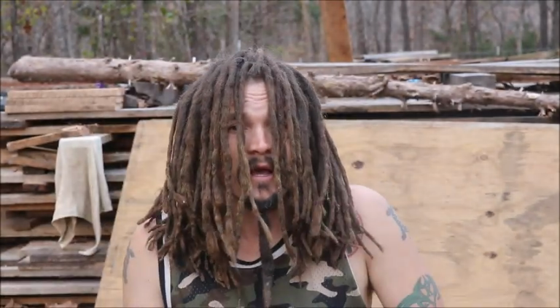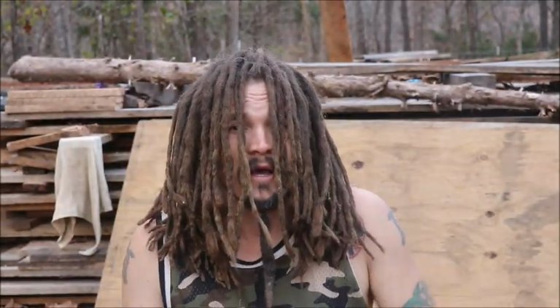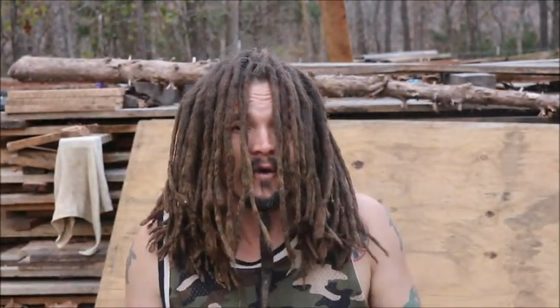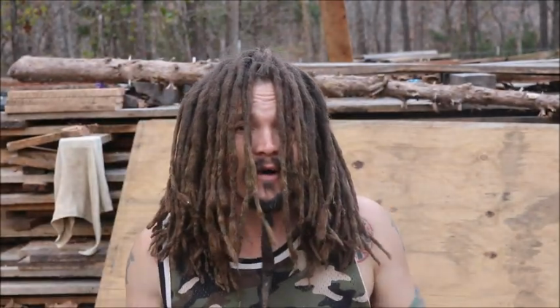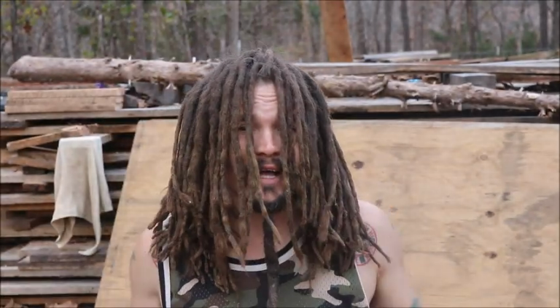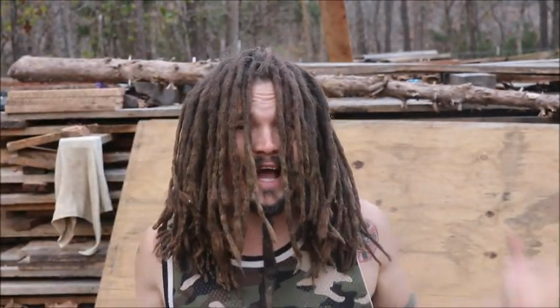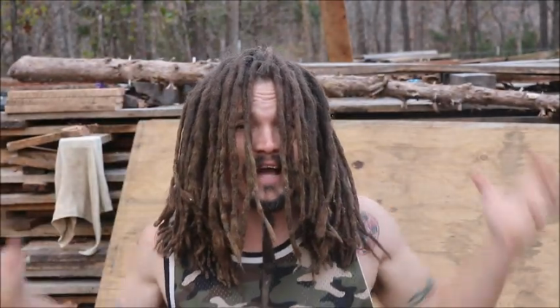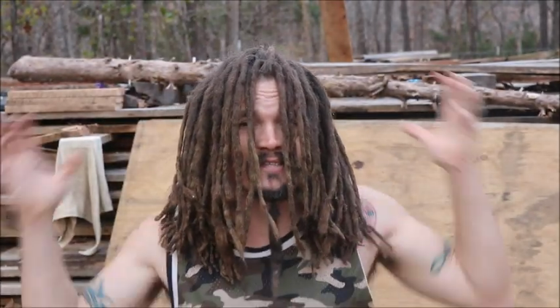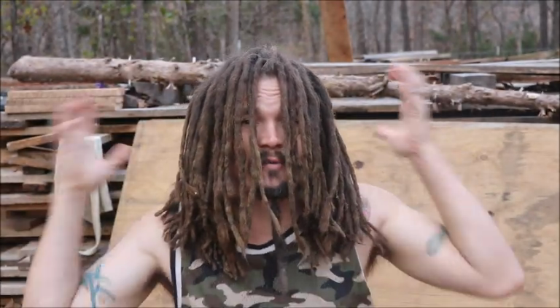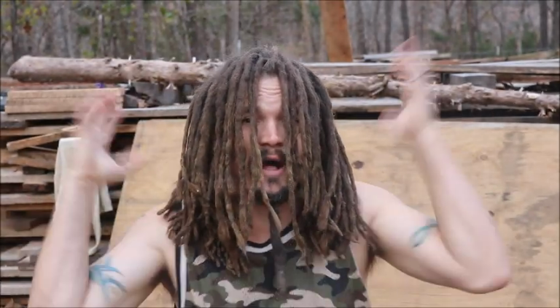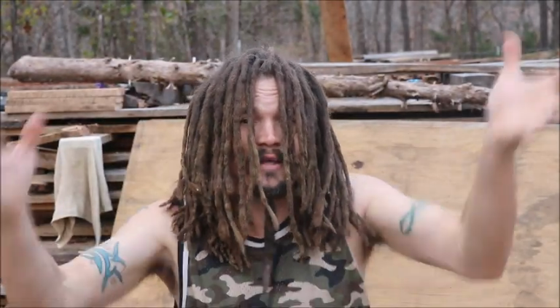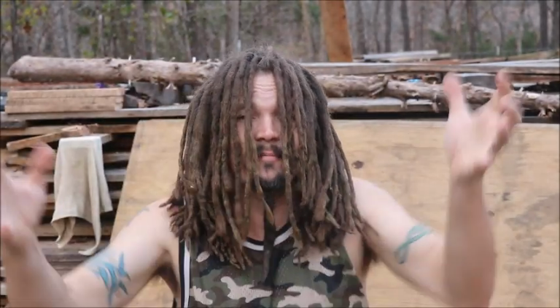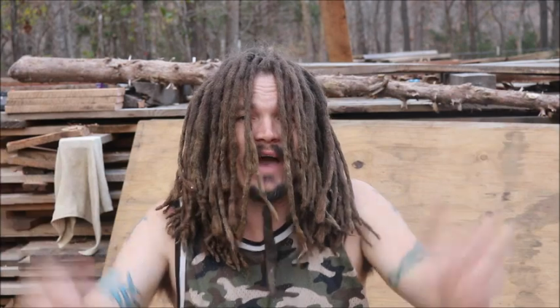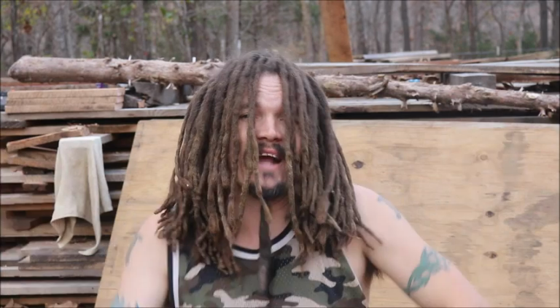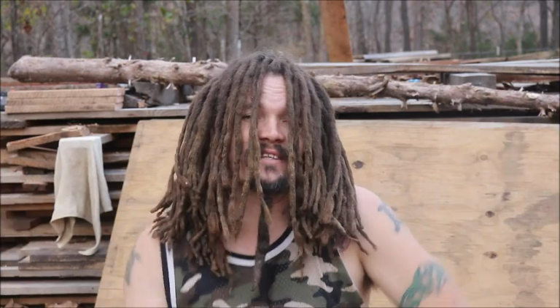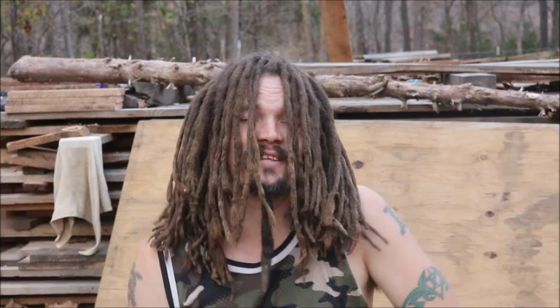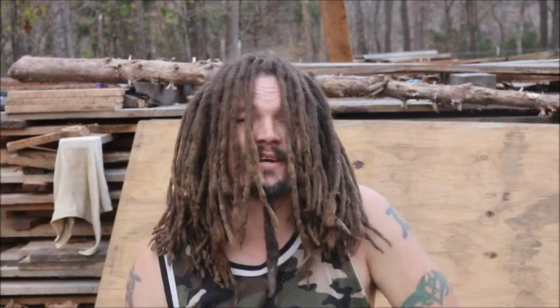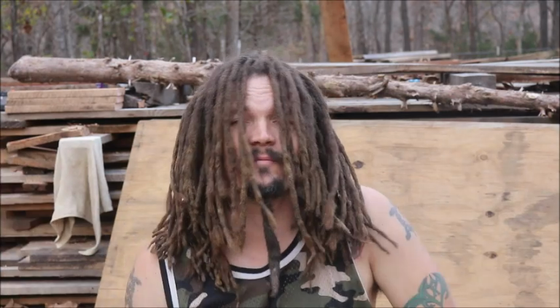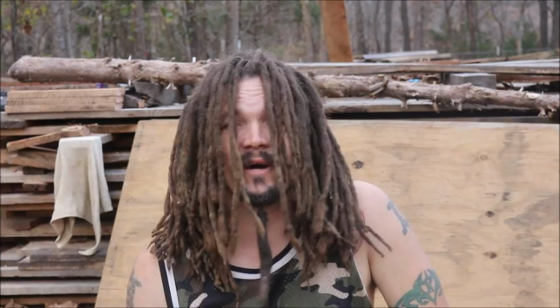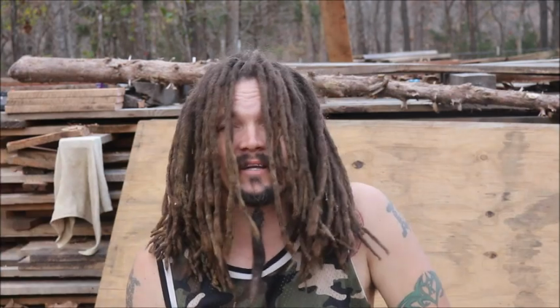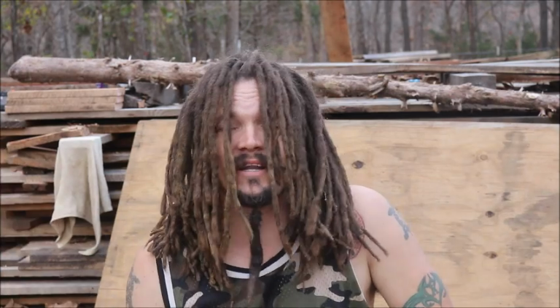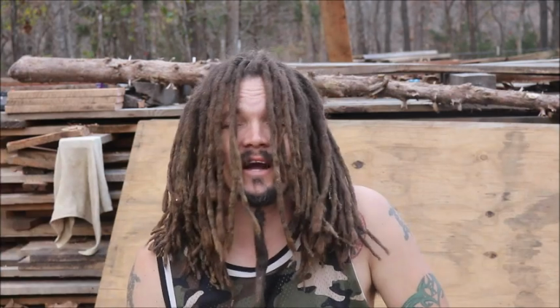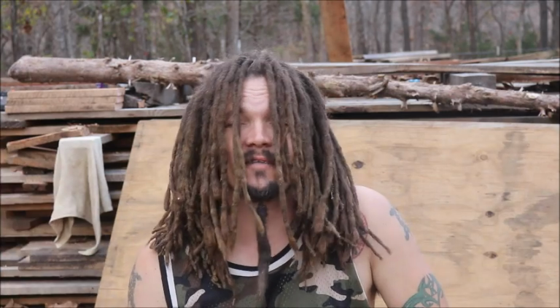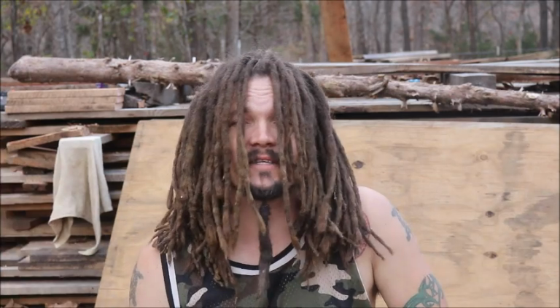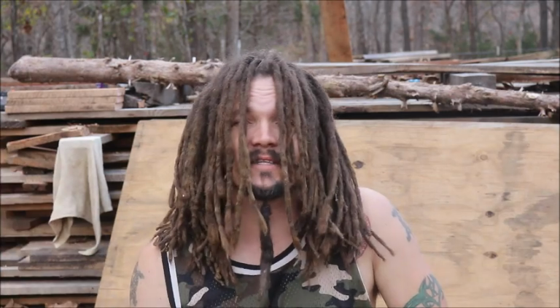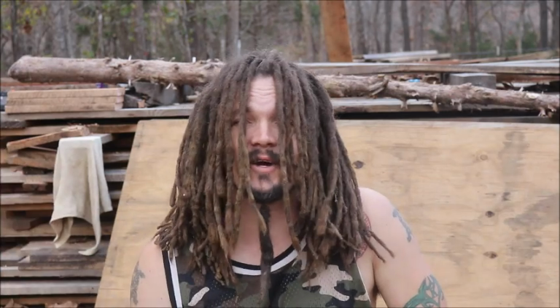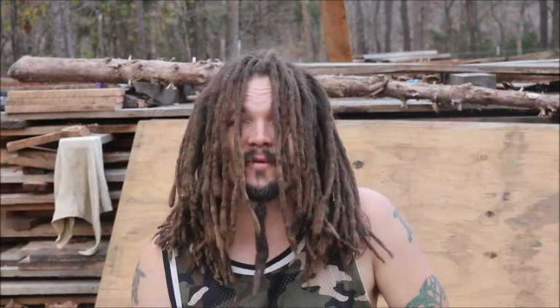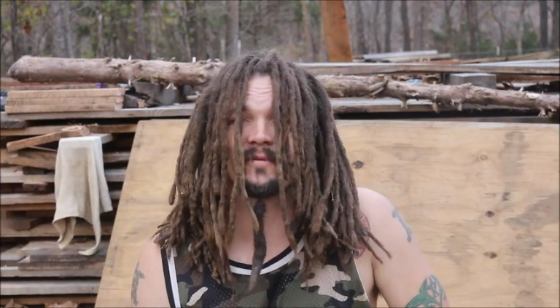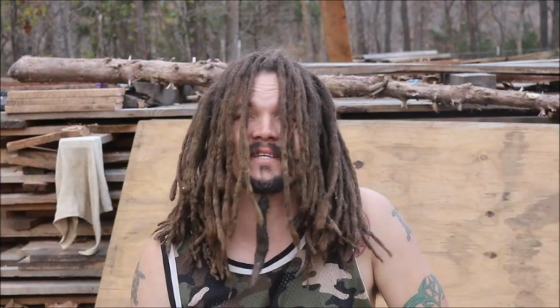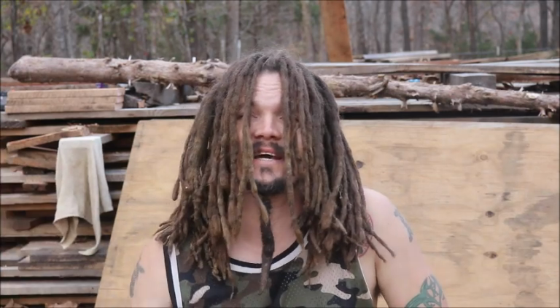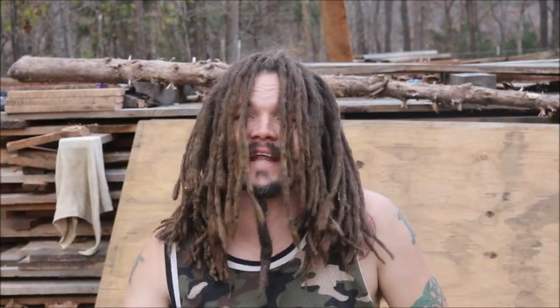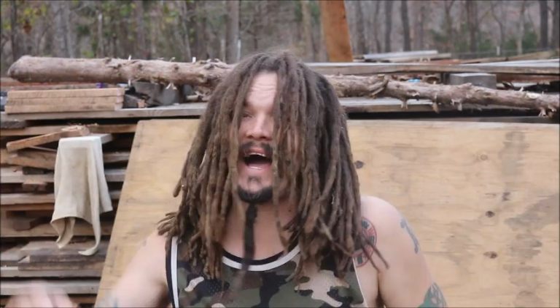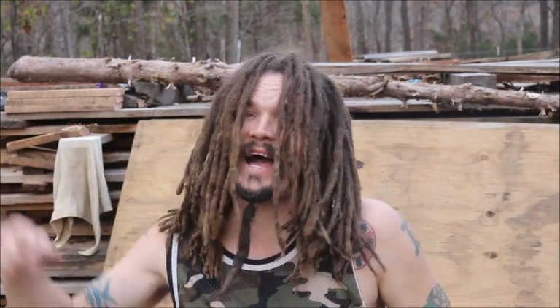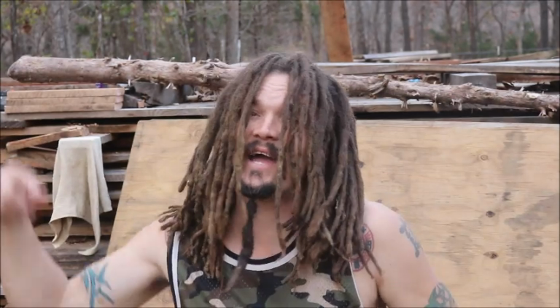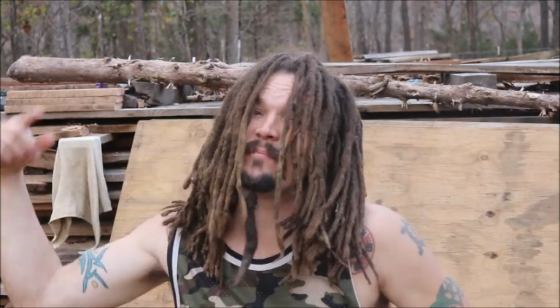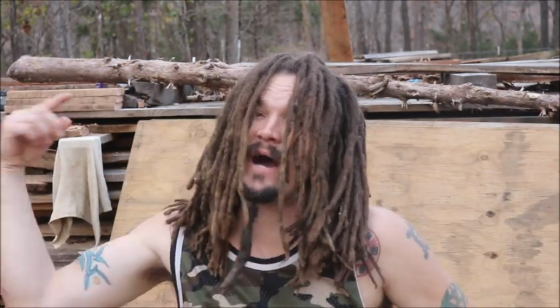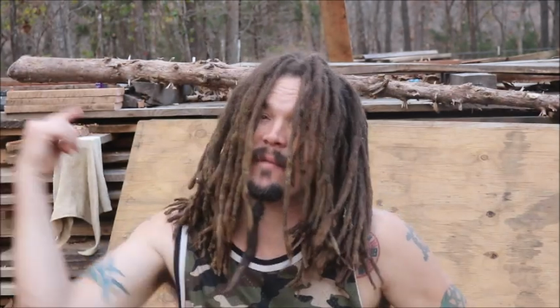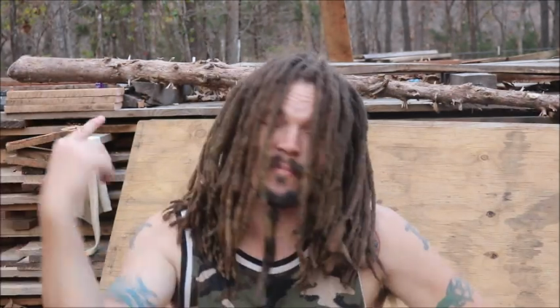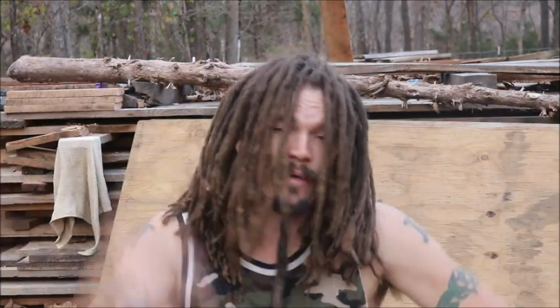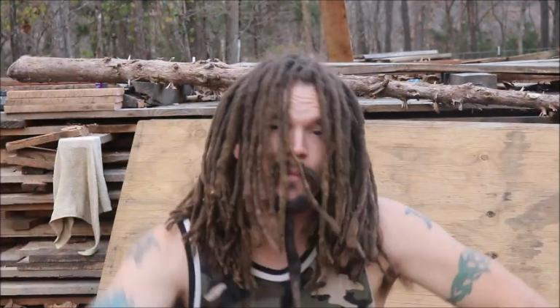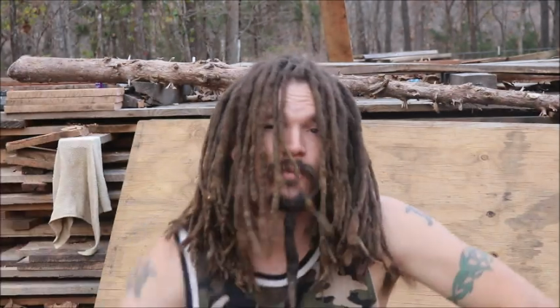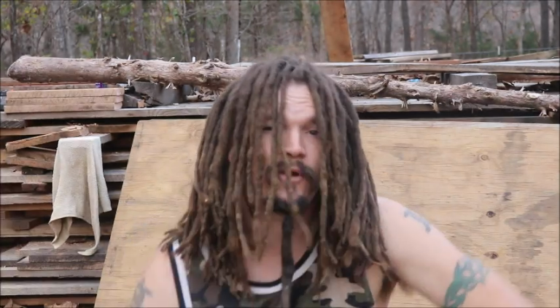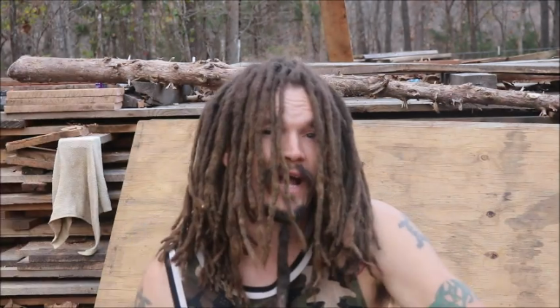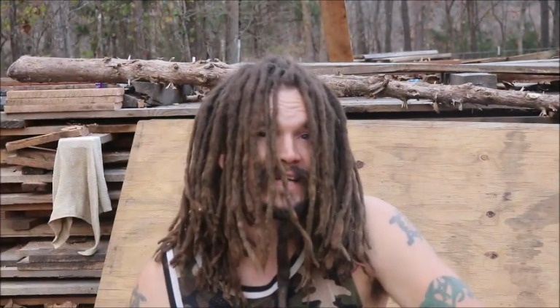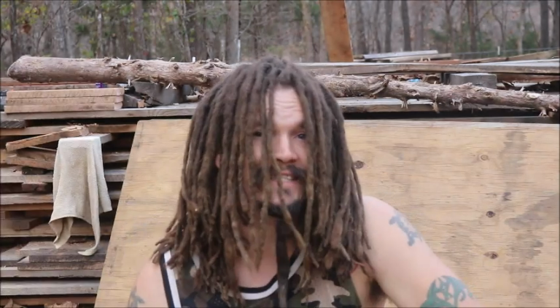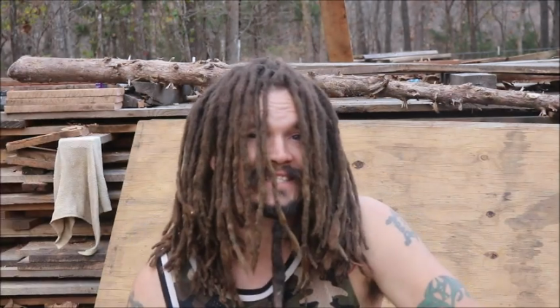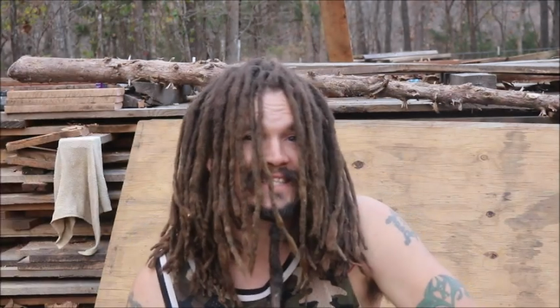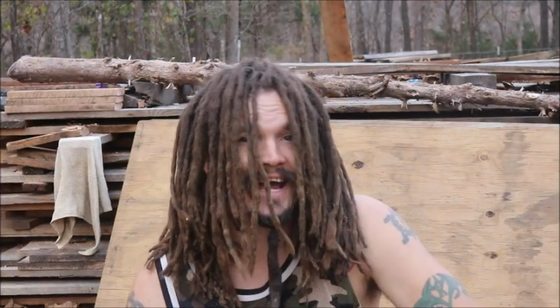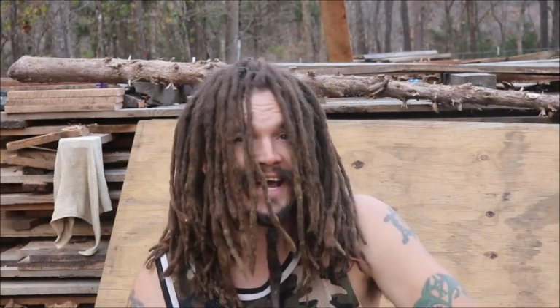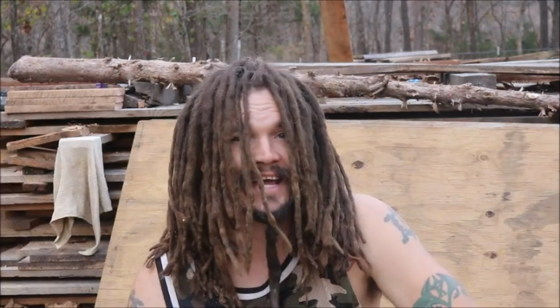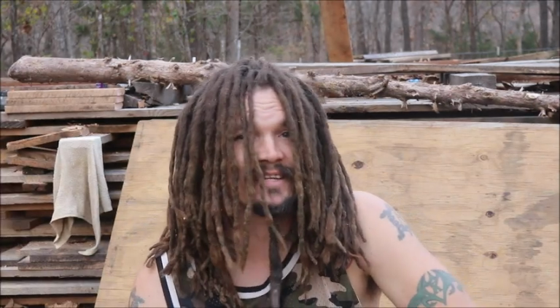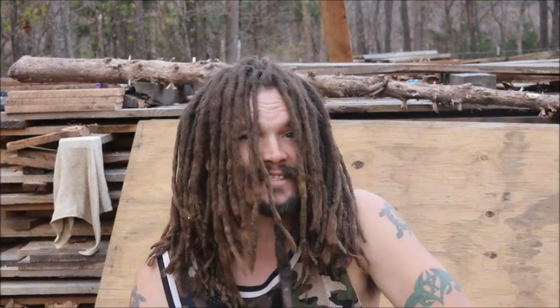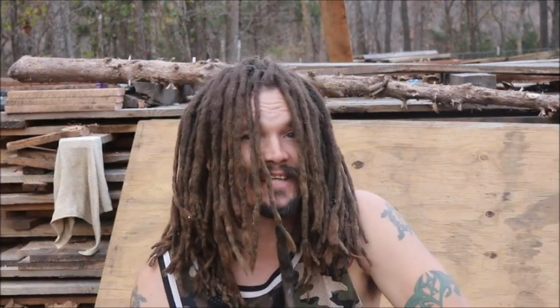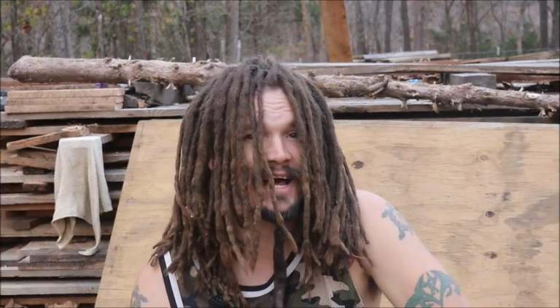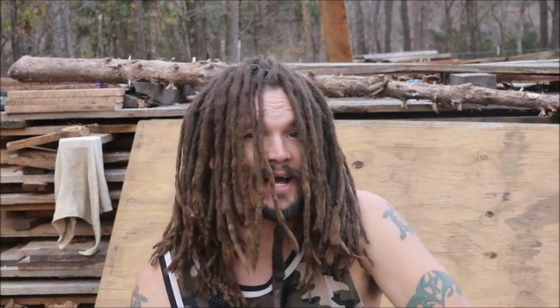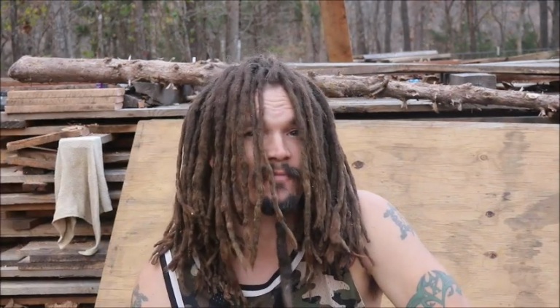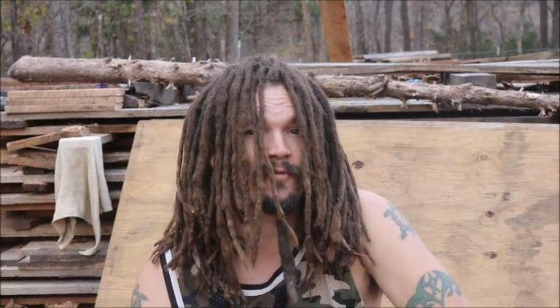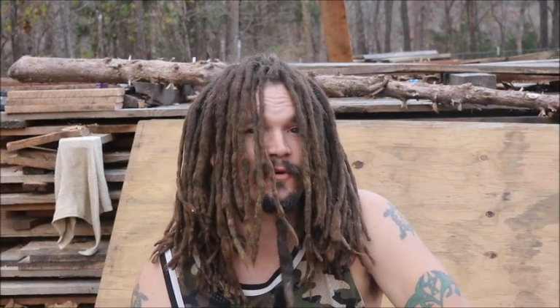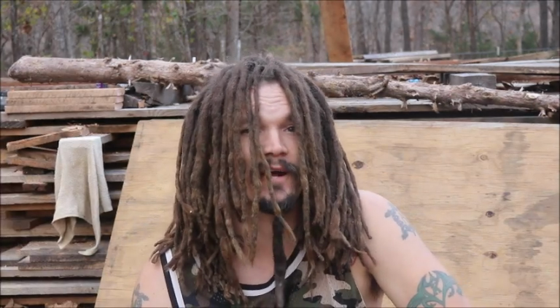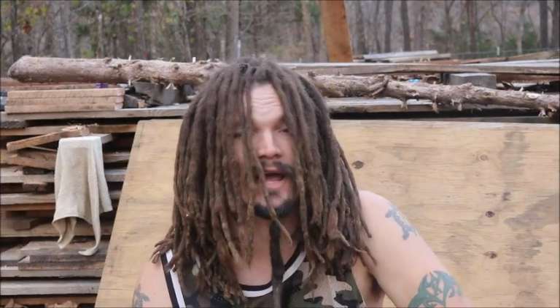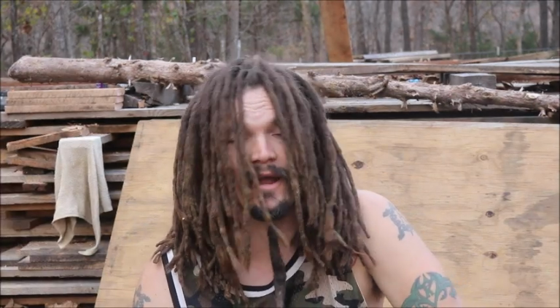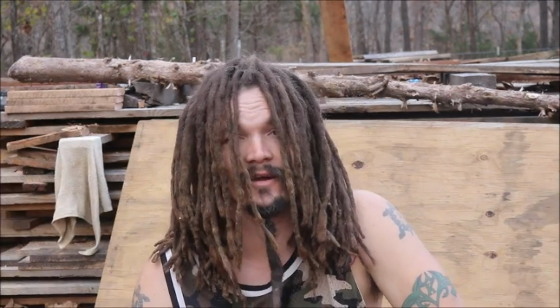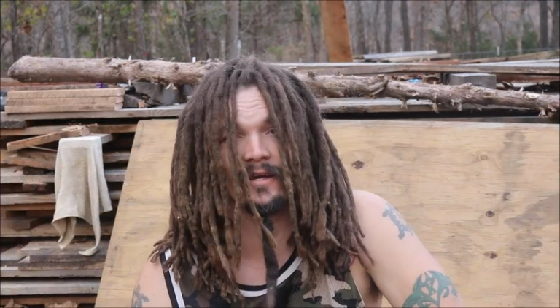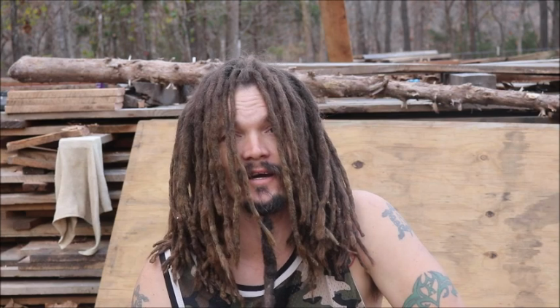Well guys, welcome back to the Abundant Harvest Homestead. I am Papa Pepper and today it's time for a haircut.